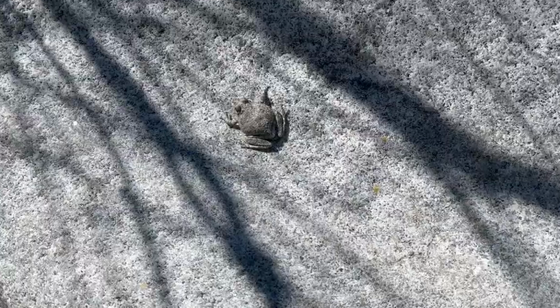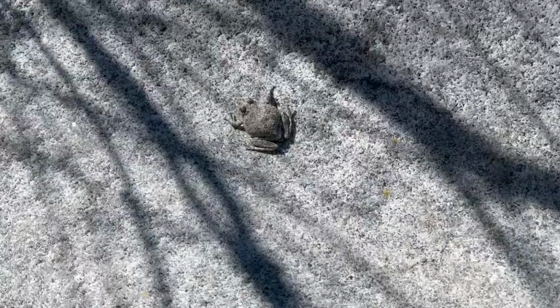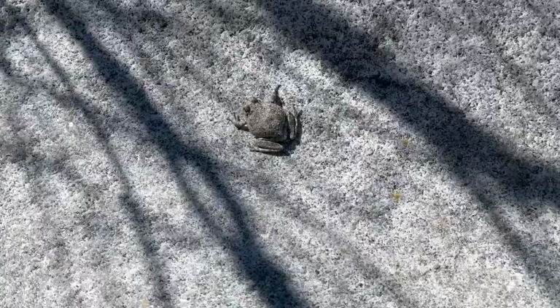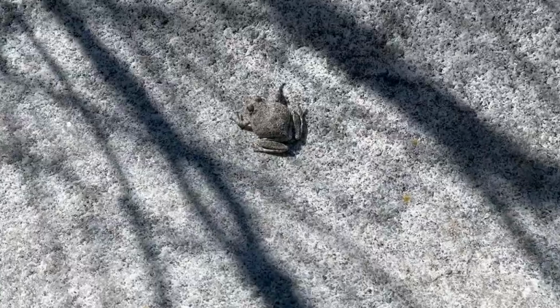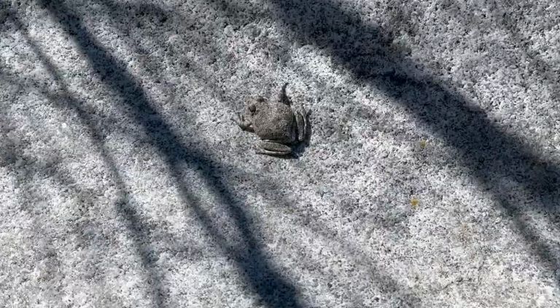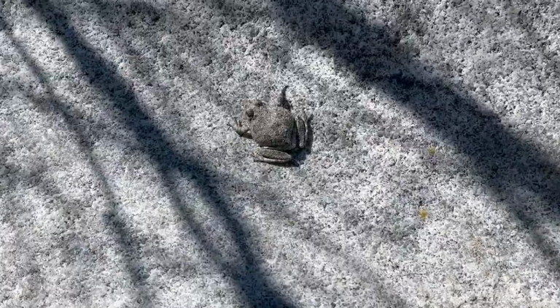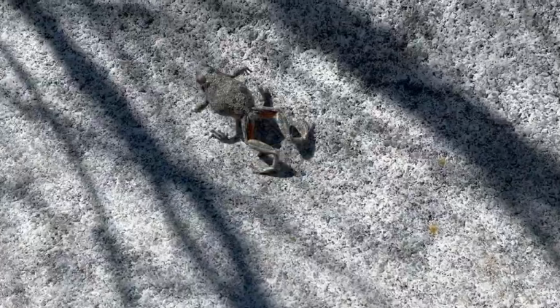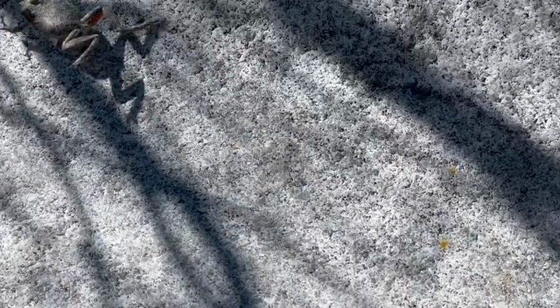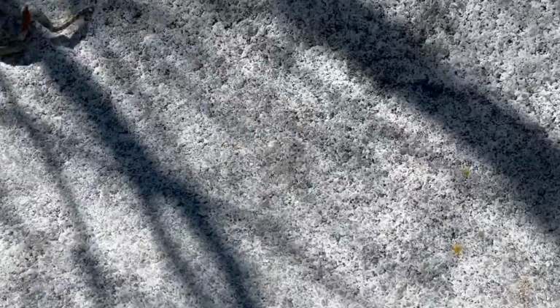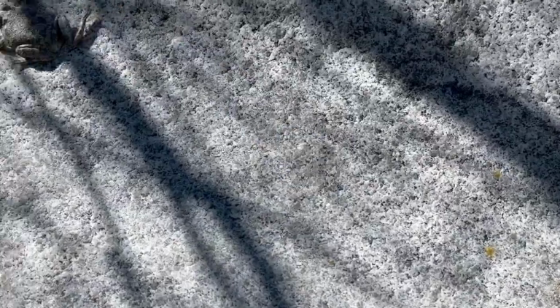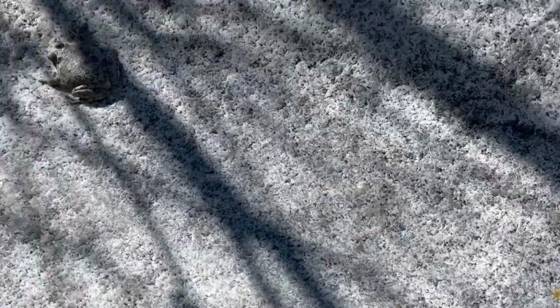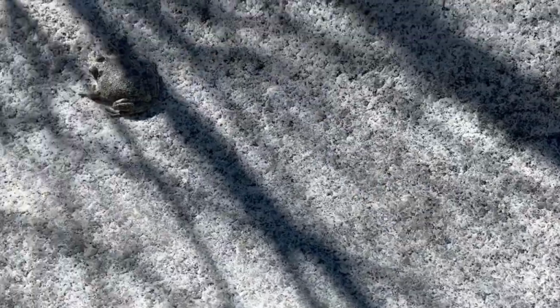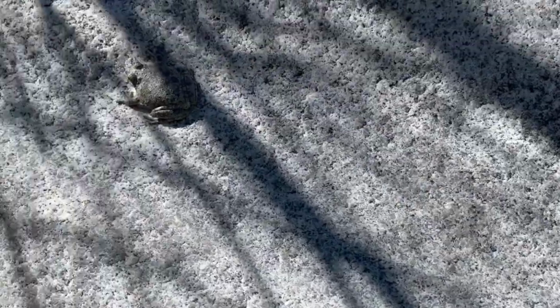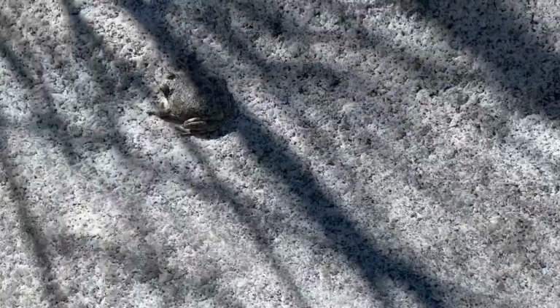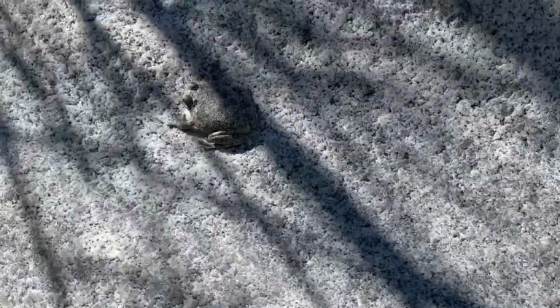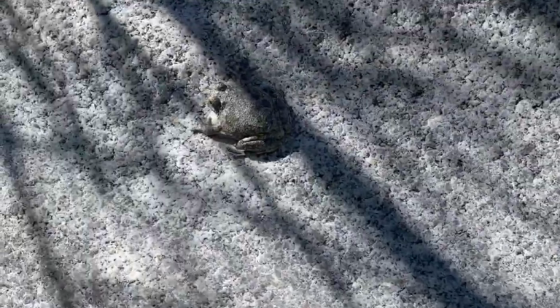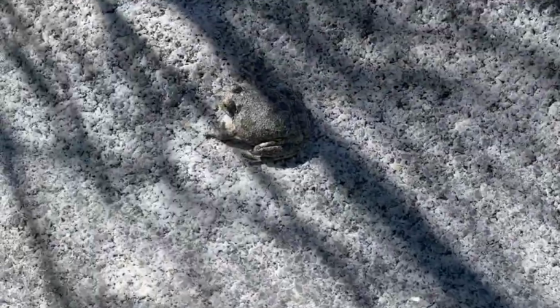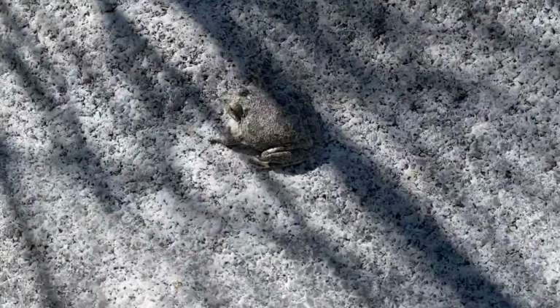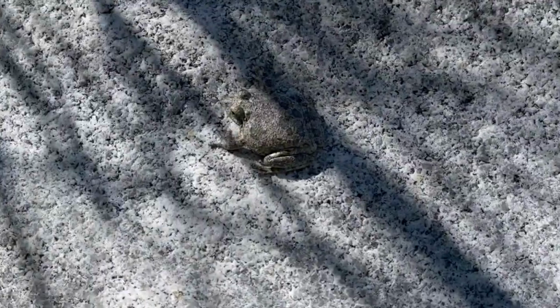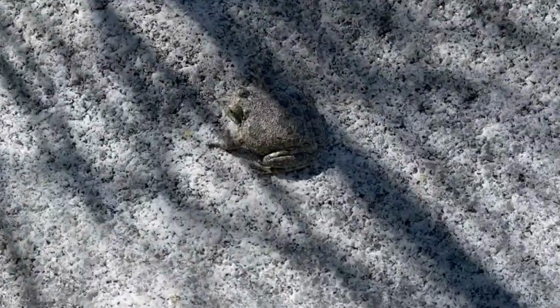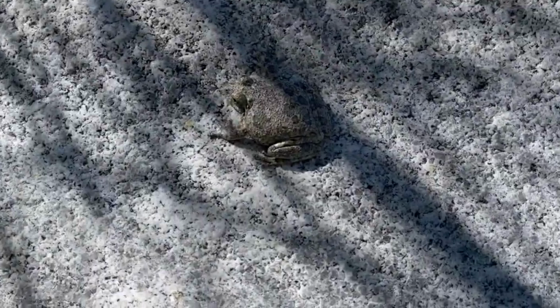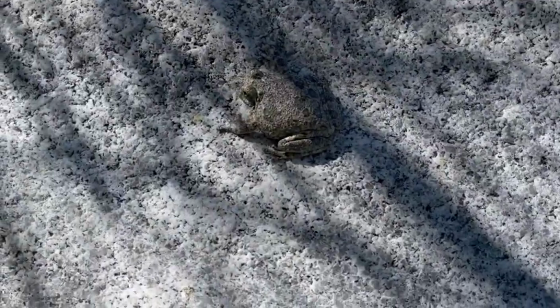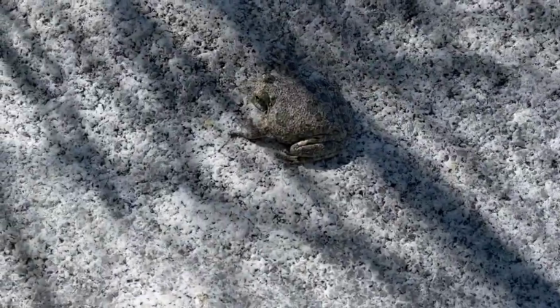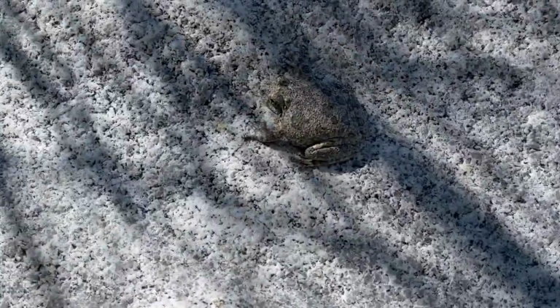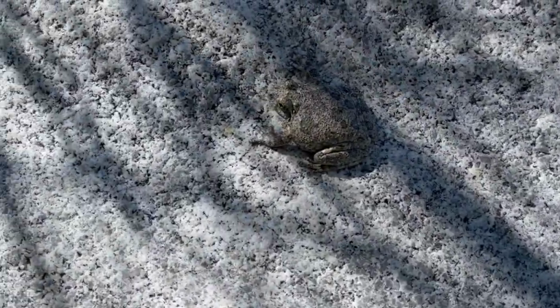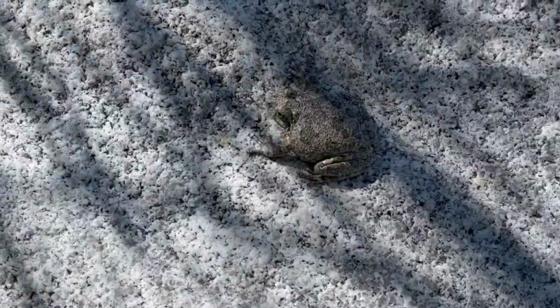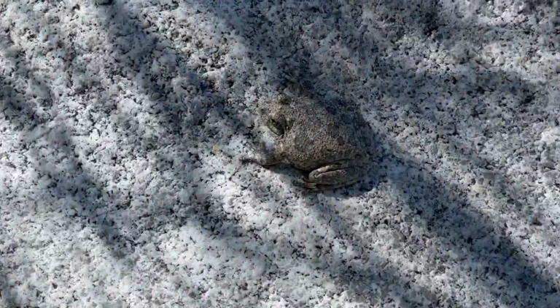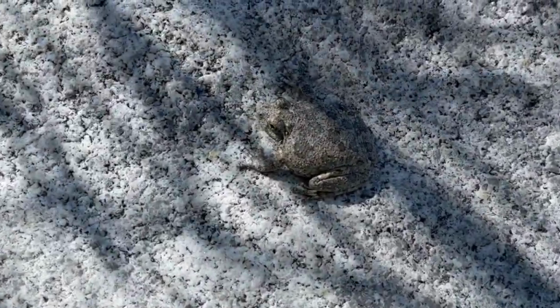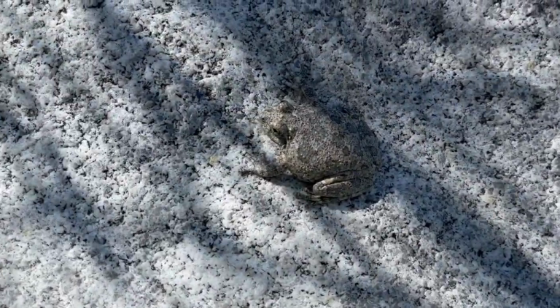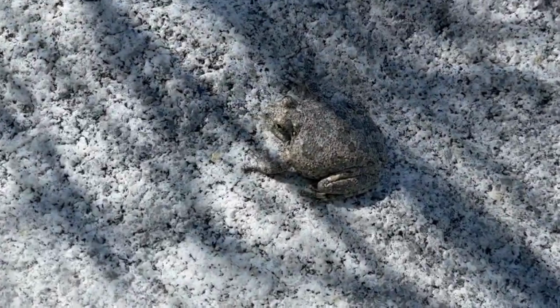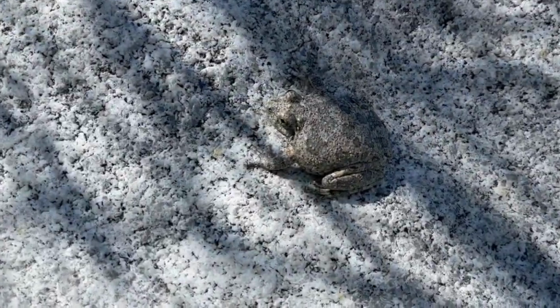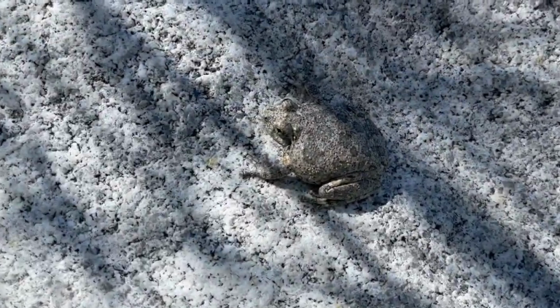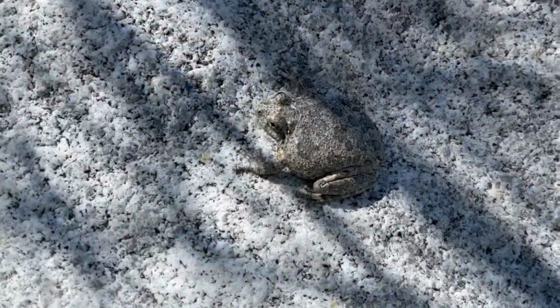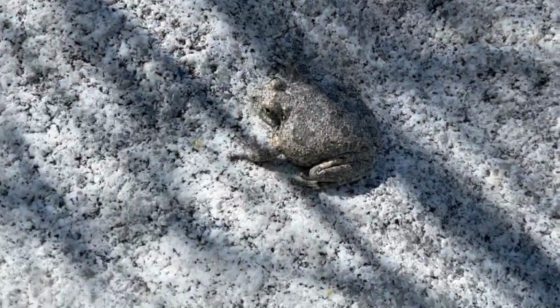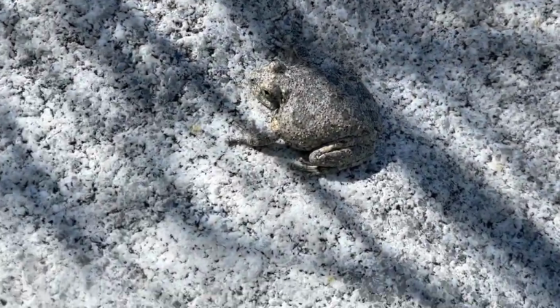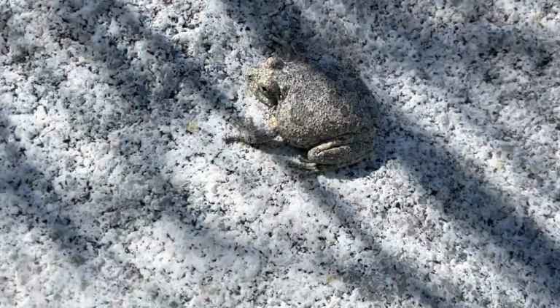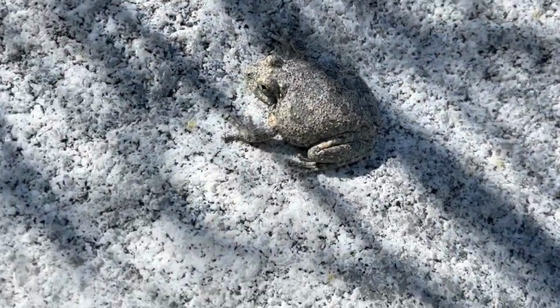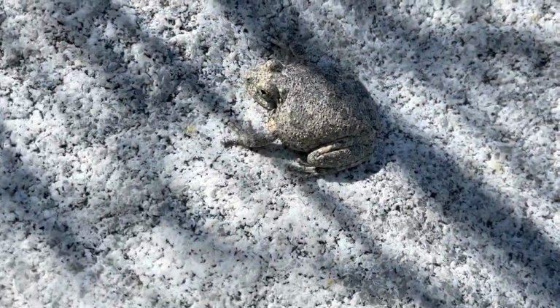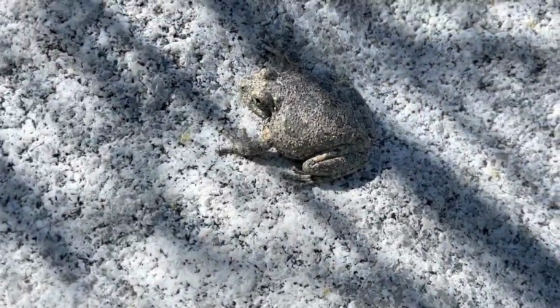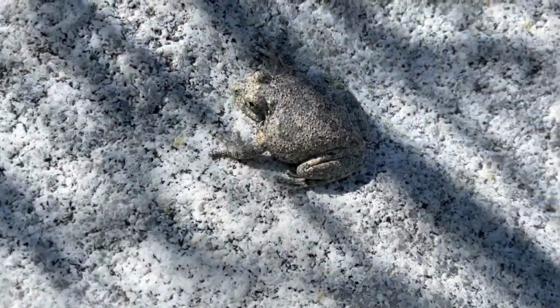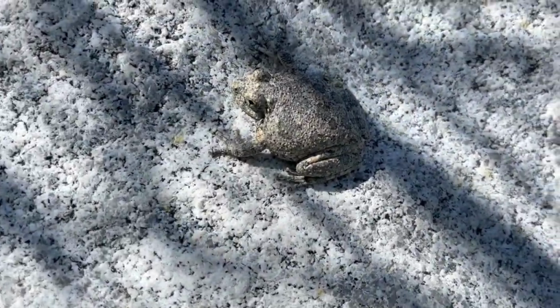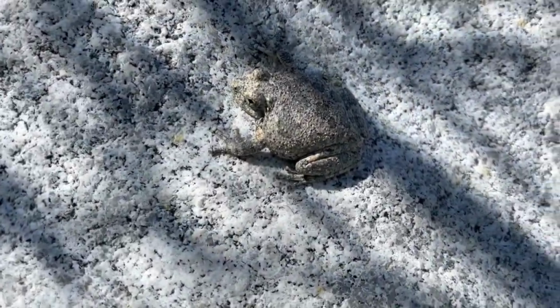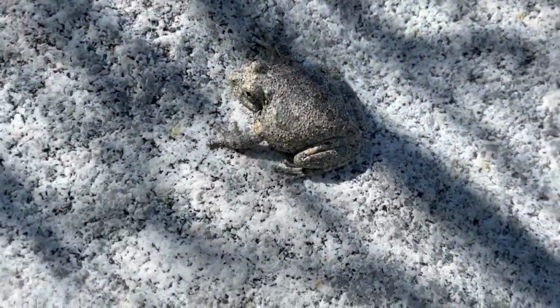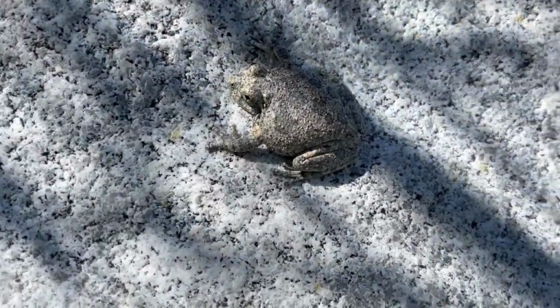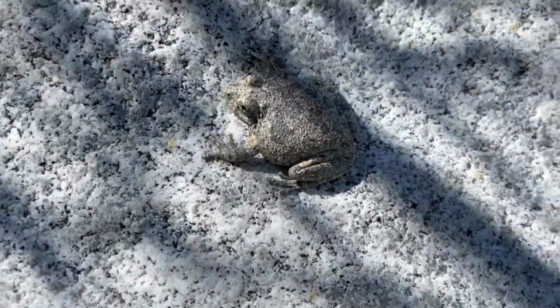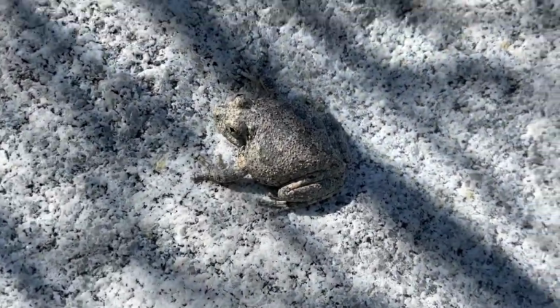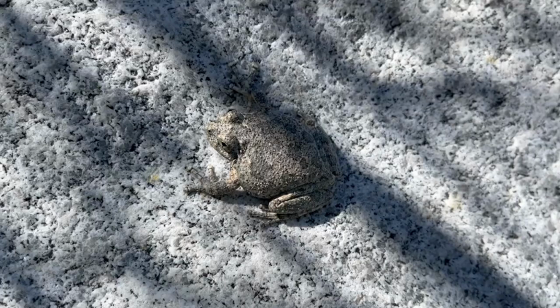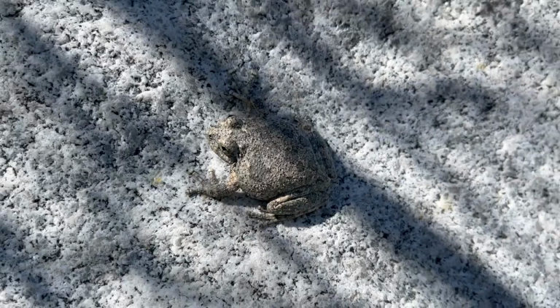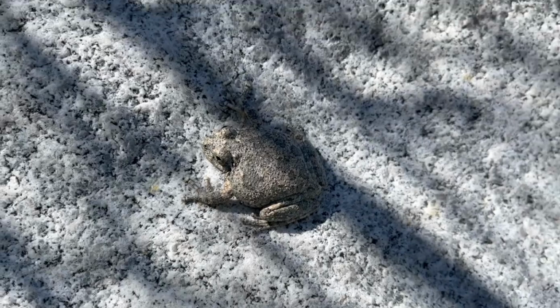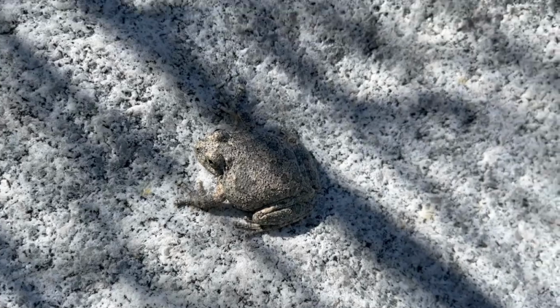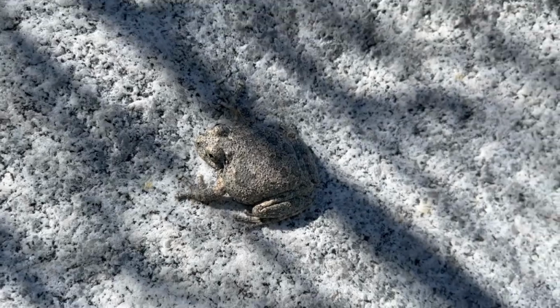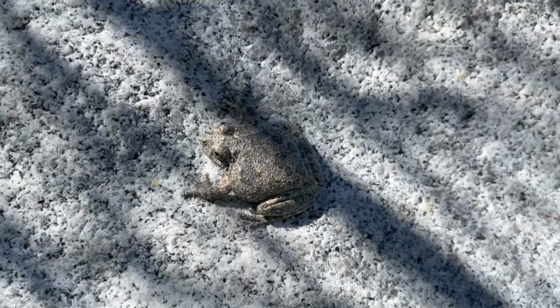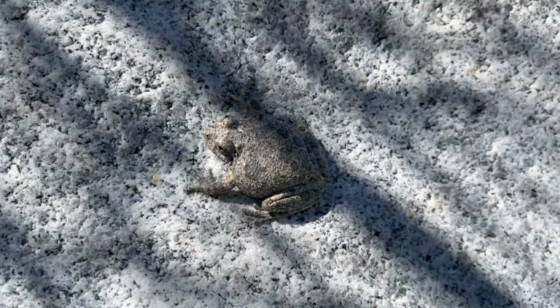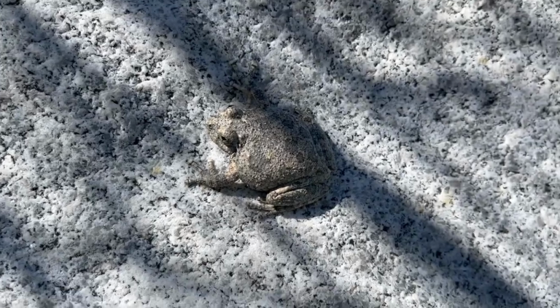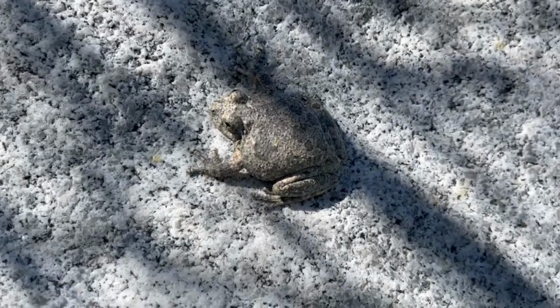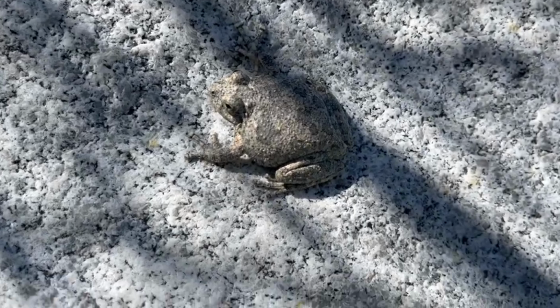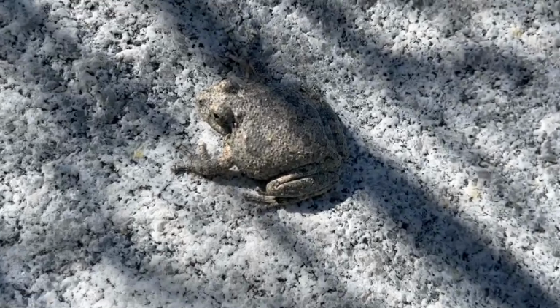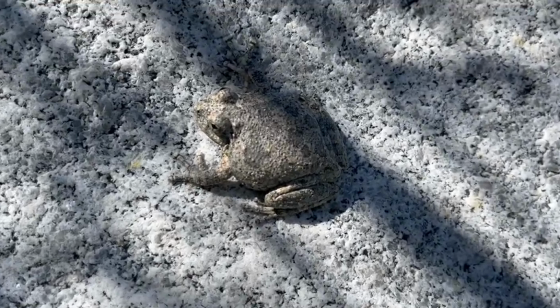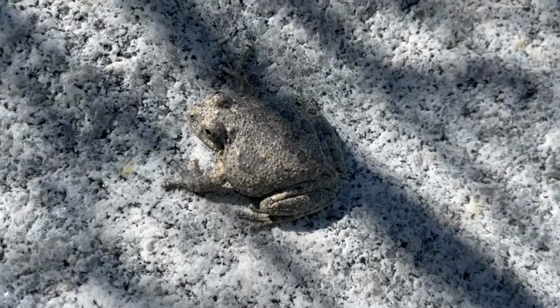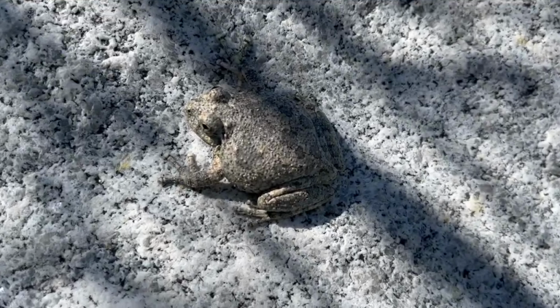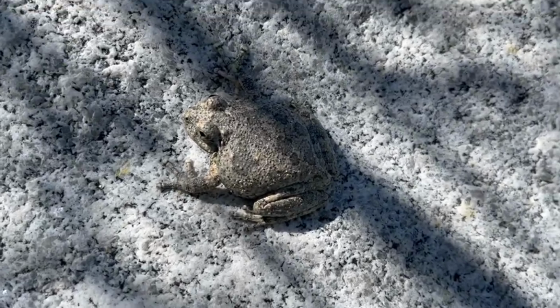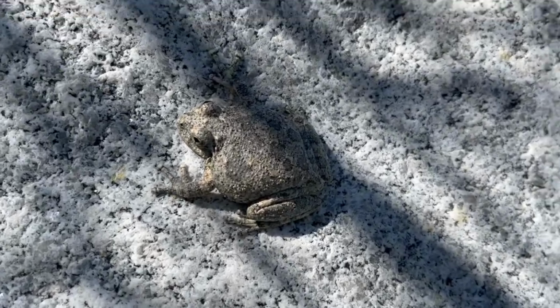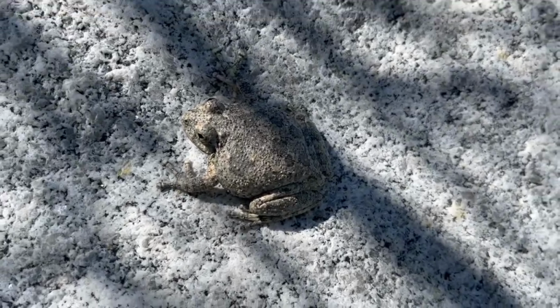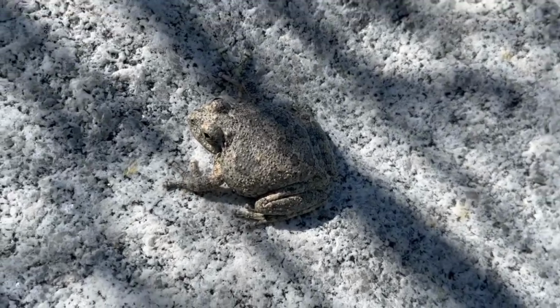Here's another one. Yeah, a lot of these little guys and gals.